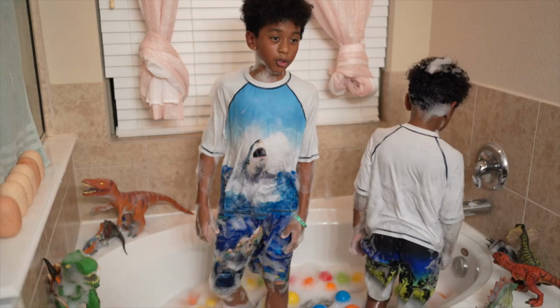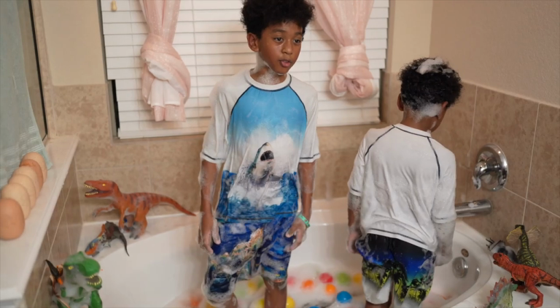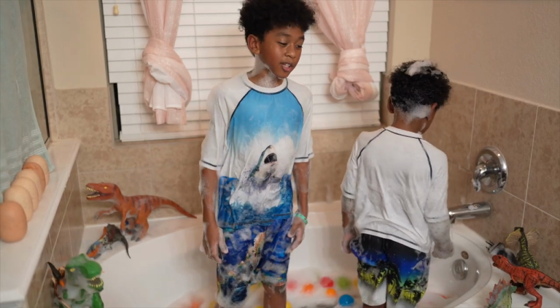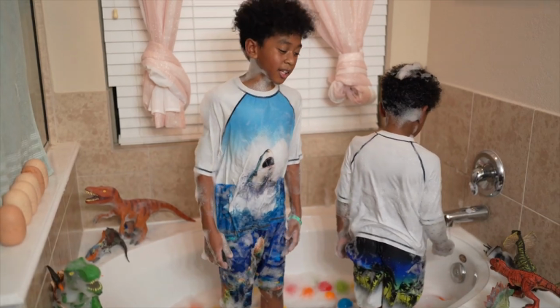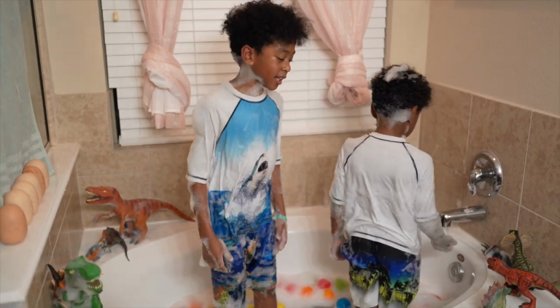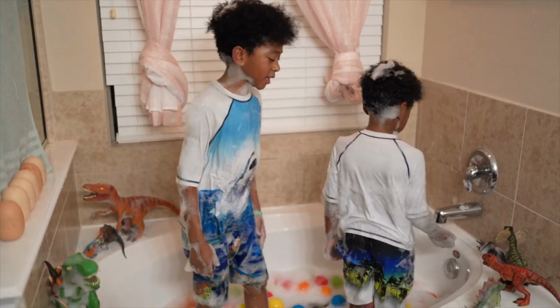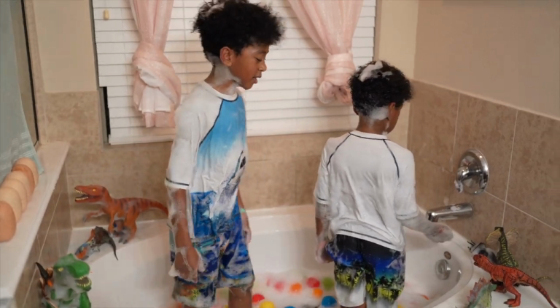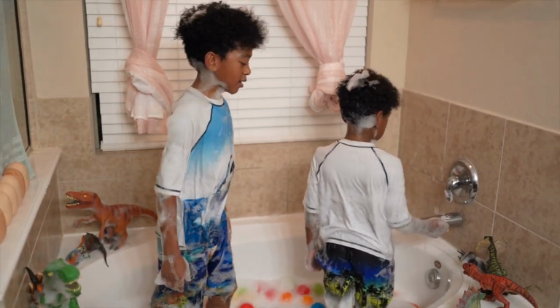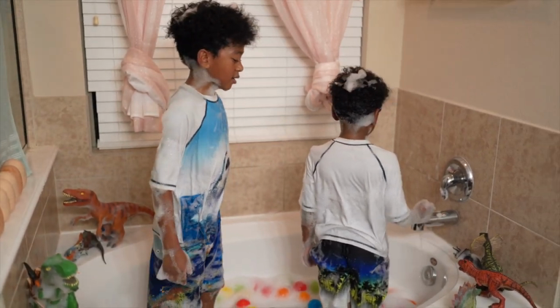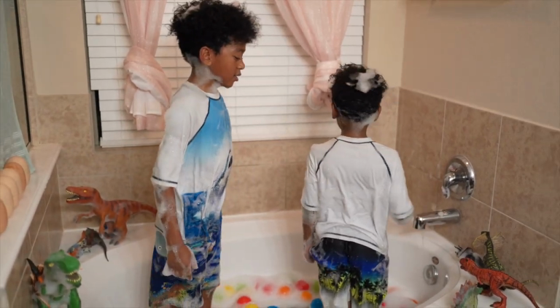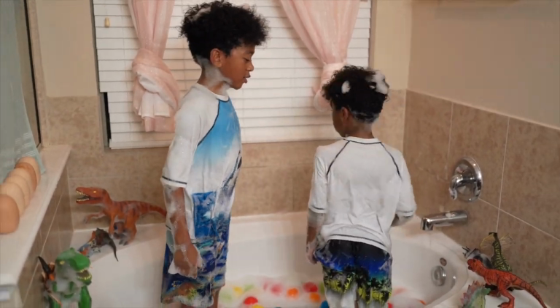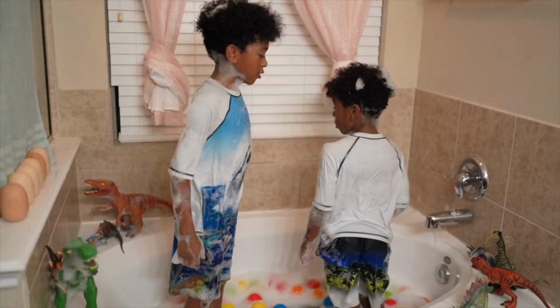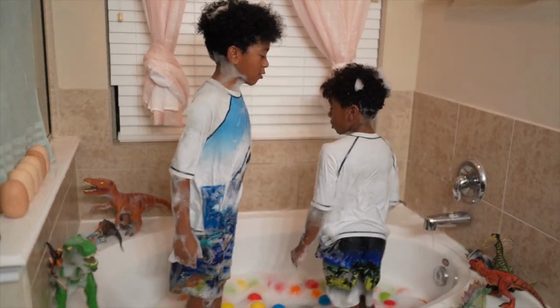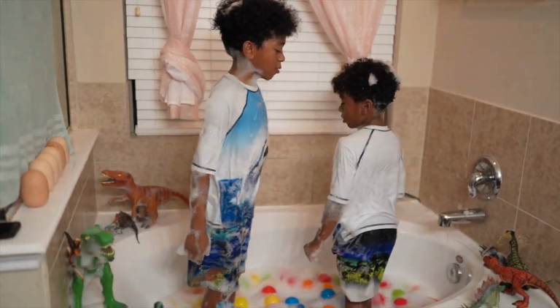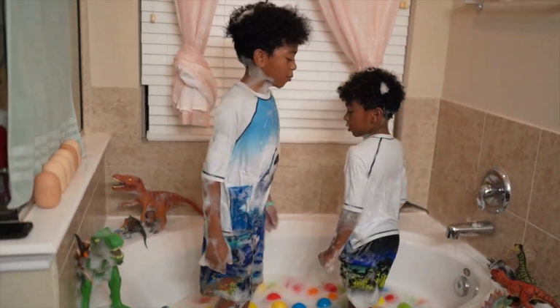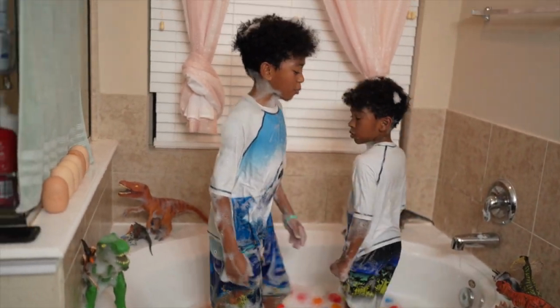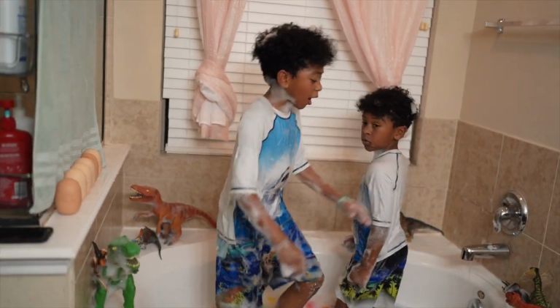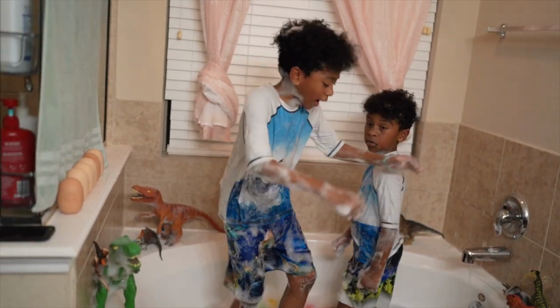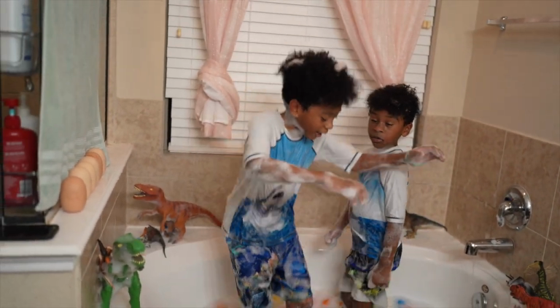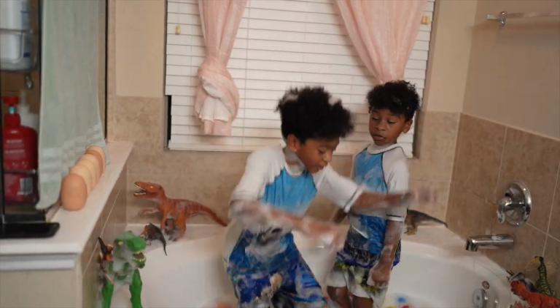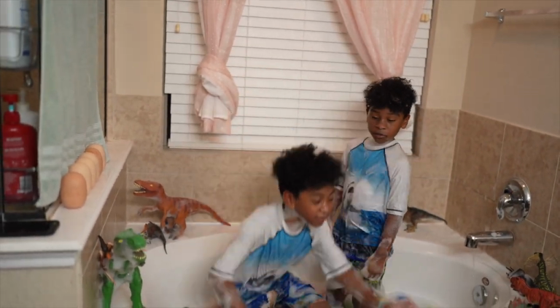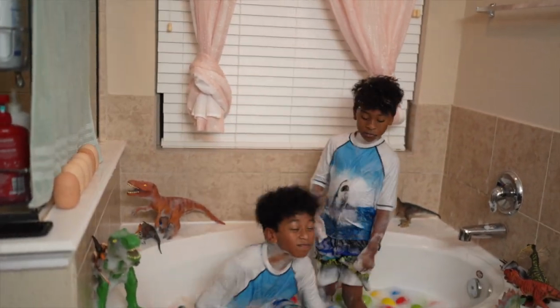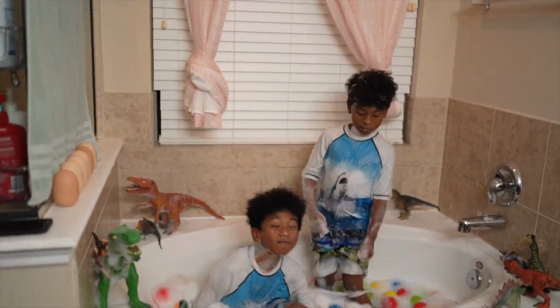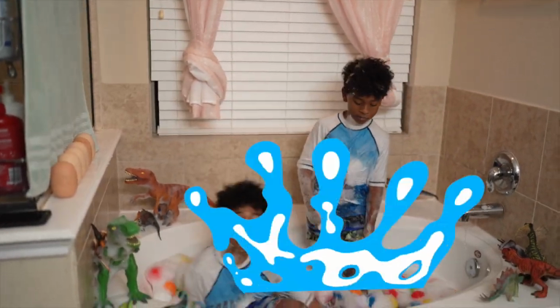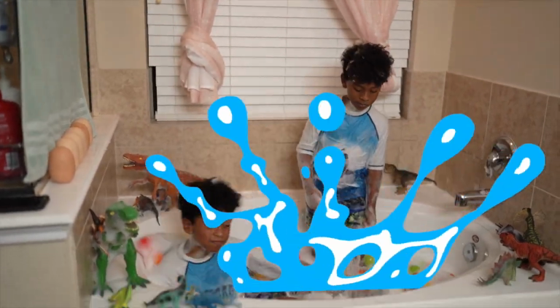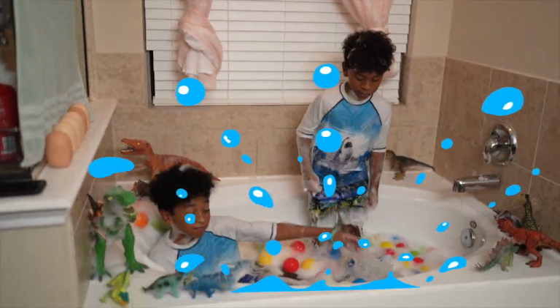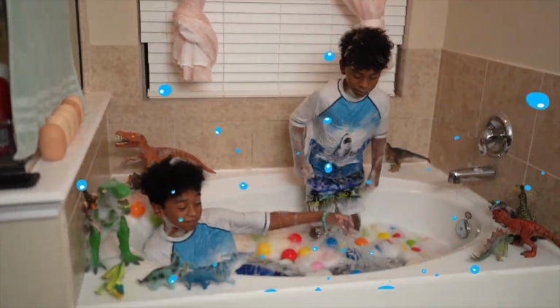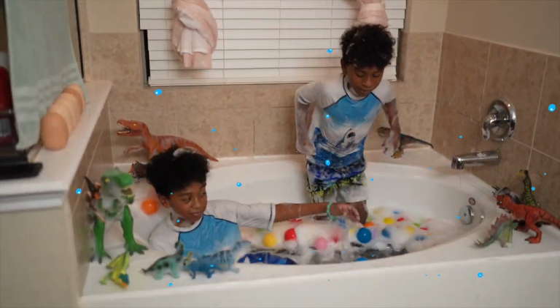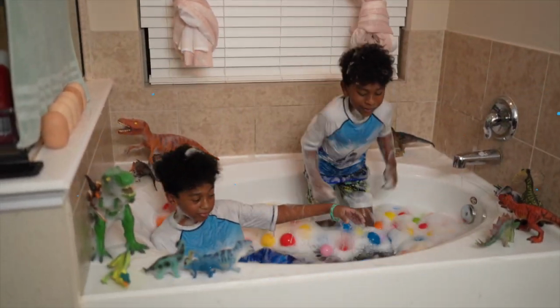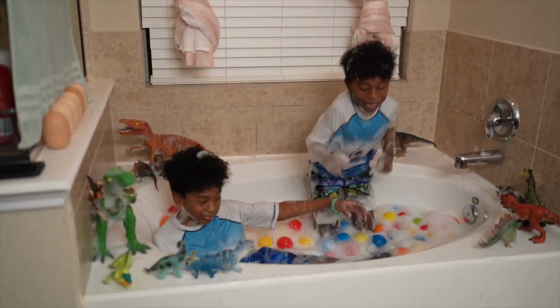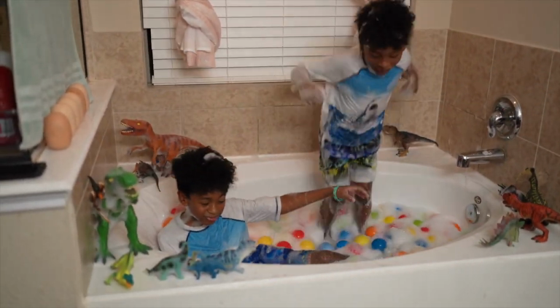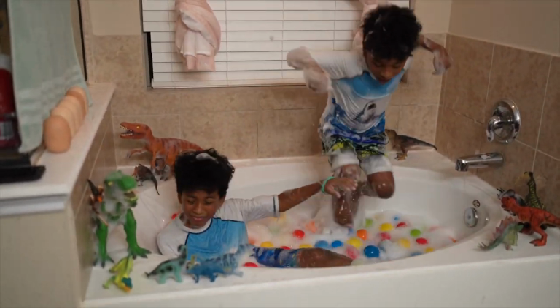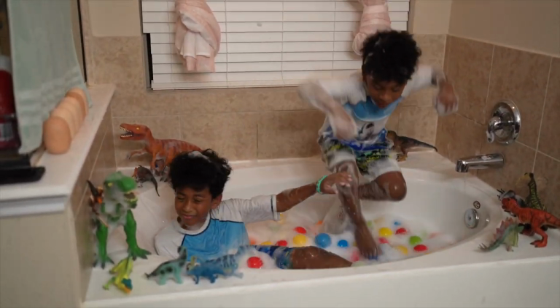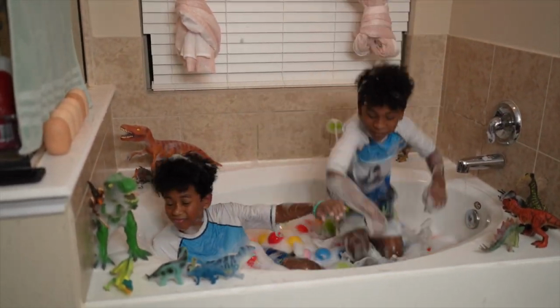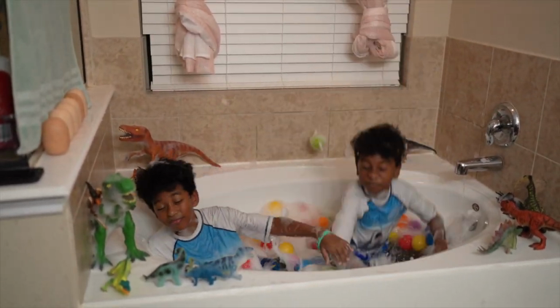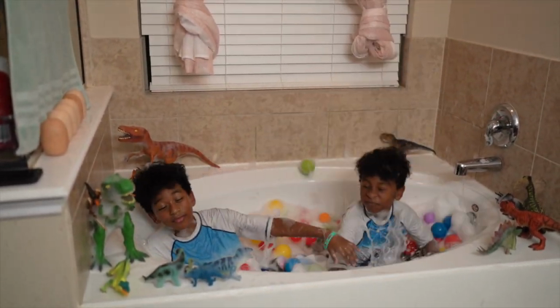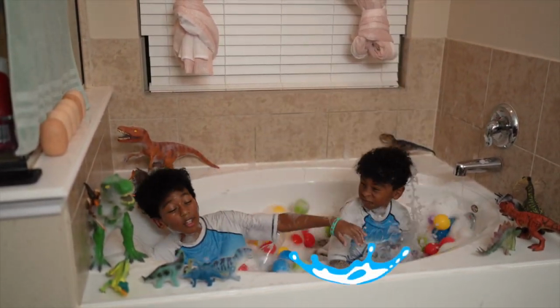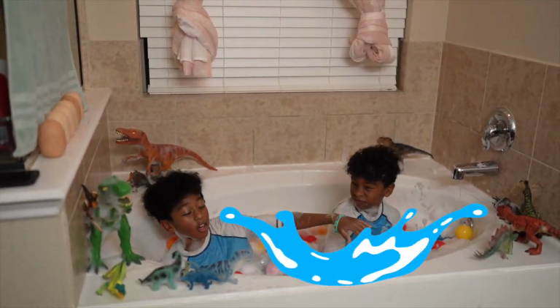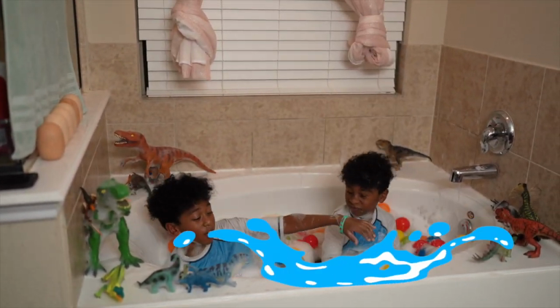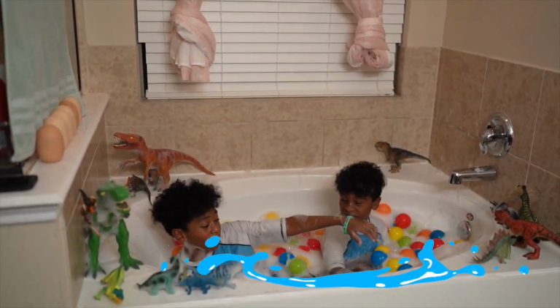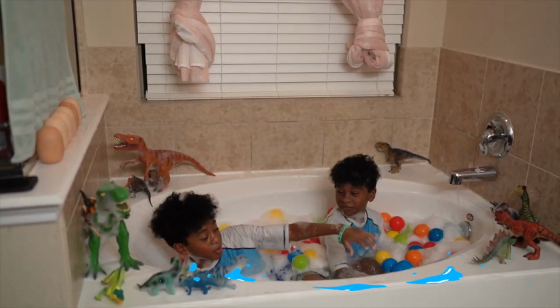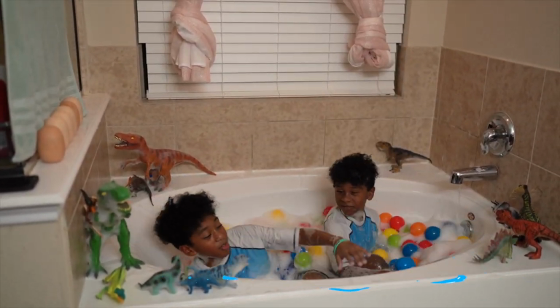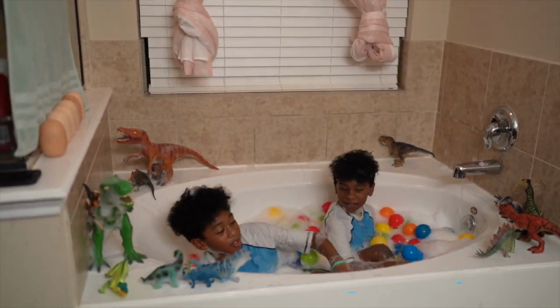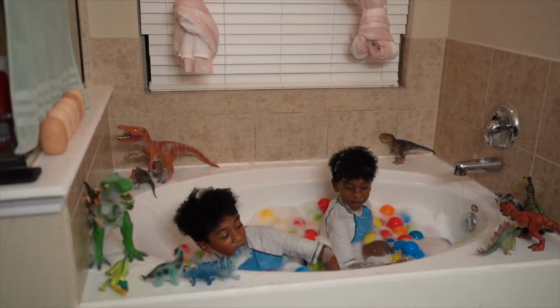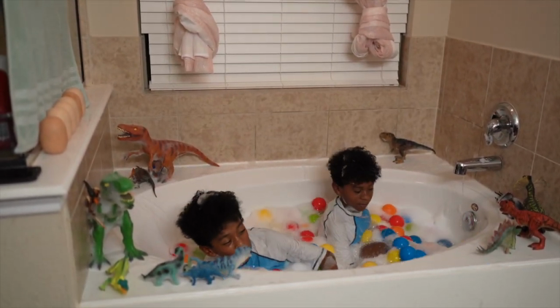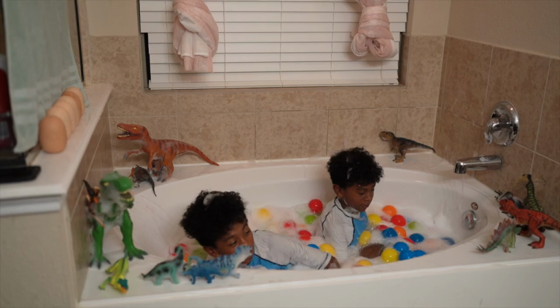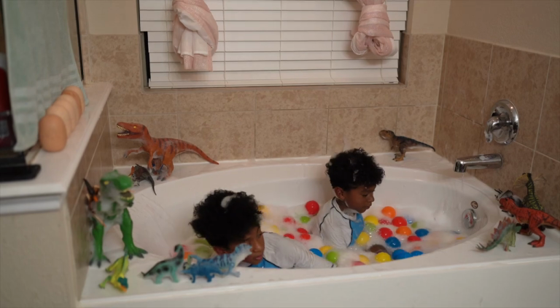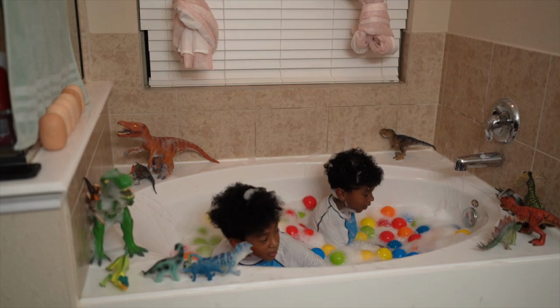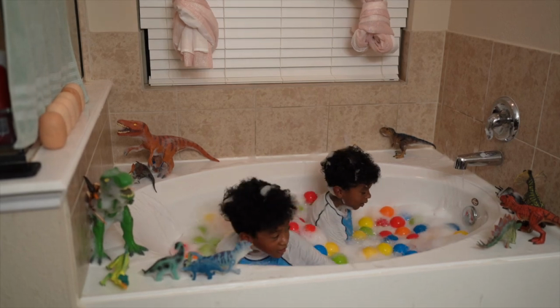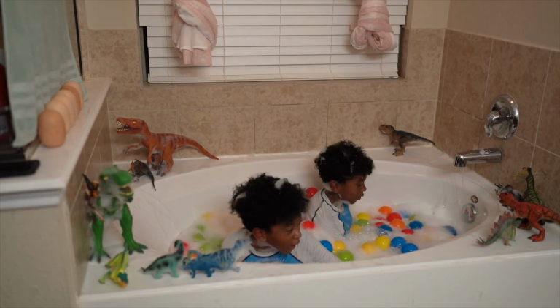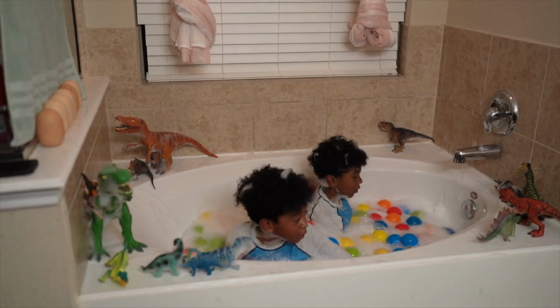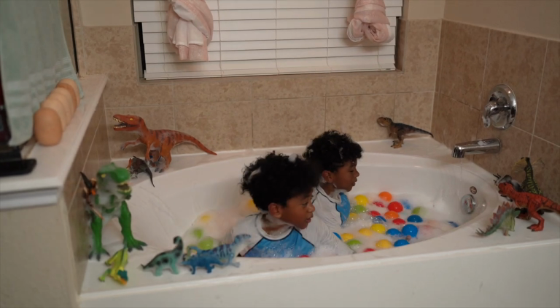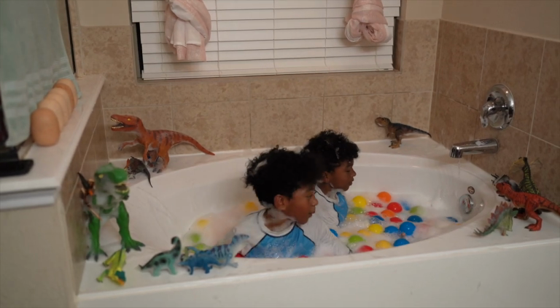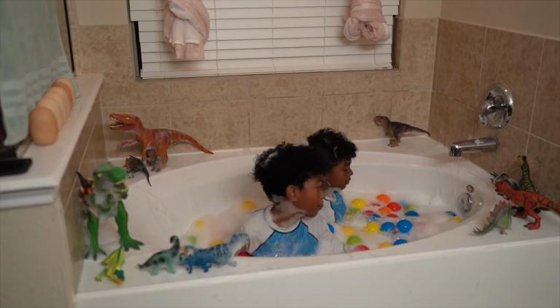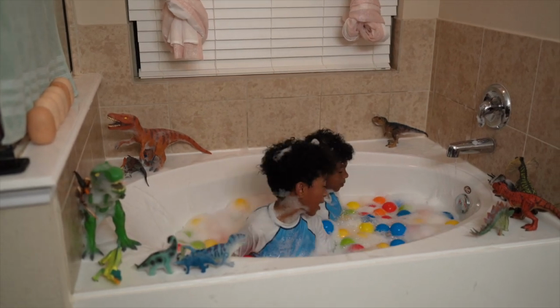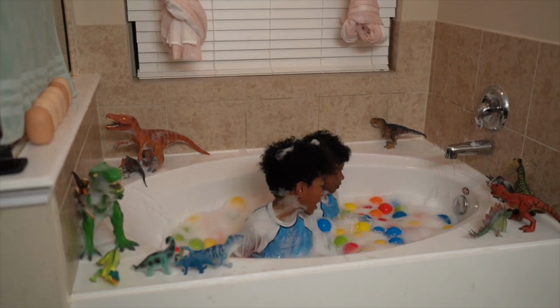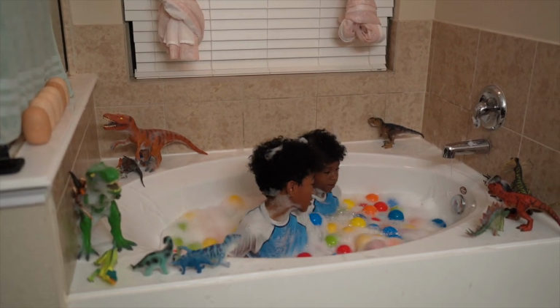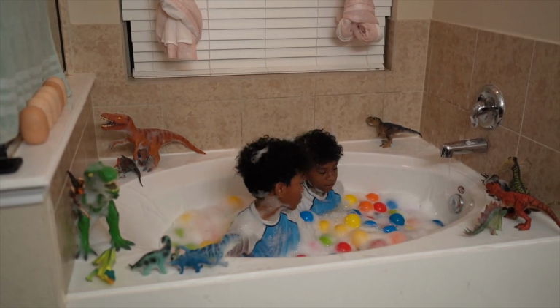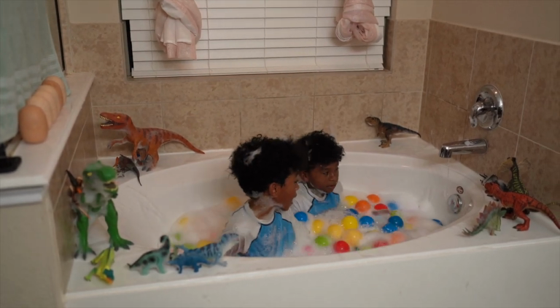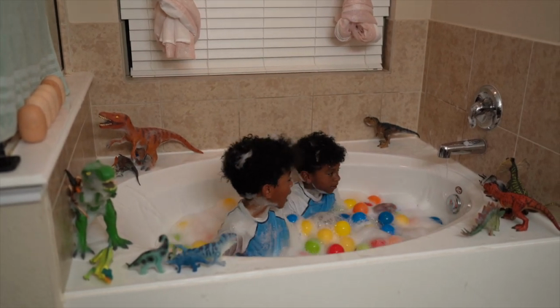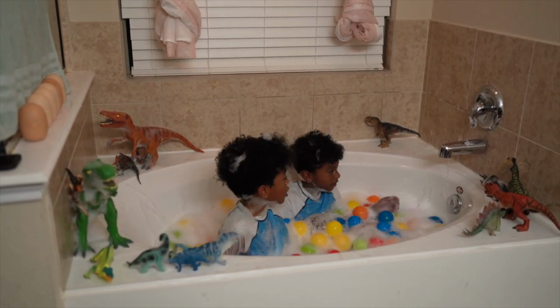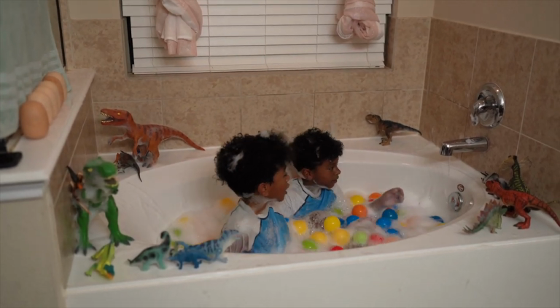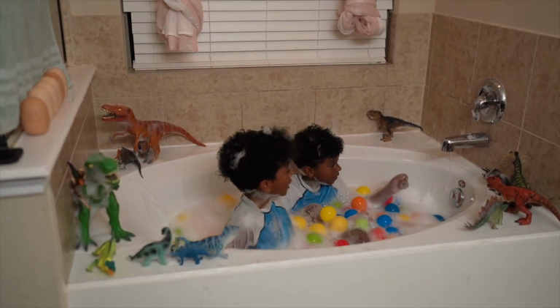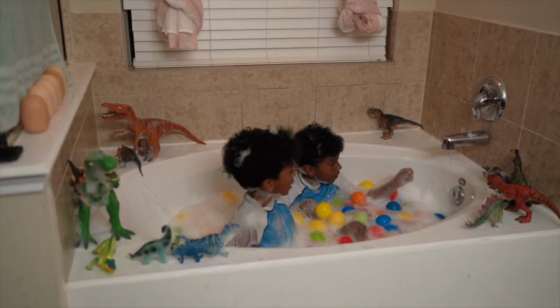Three, two, one! That was a big splash, Aiden!